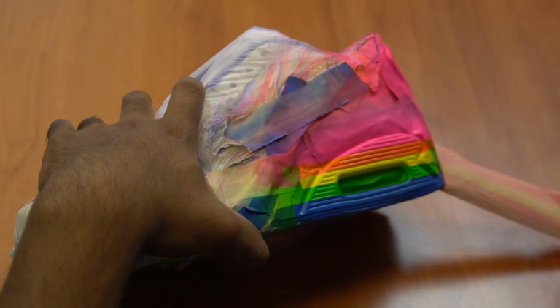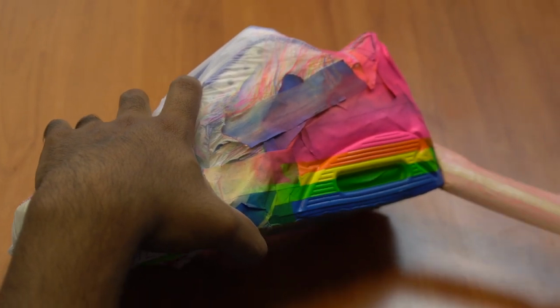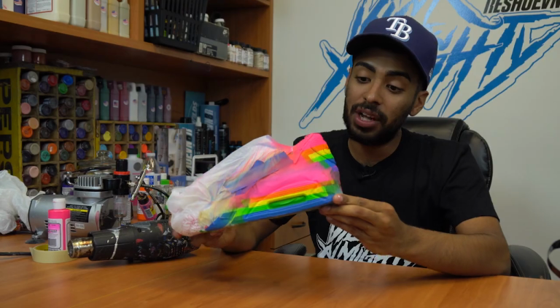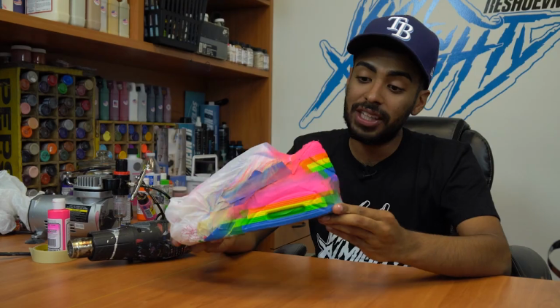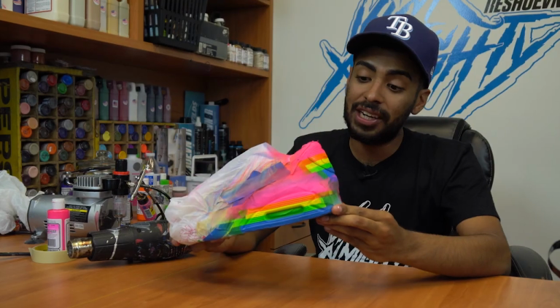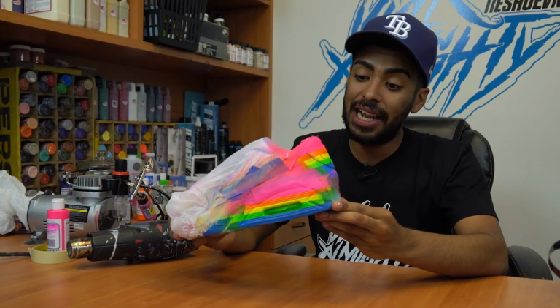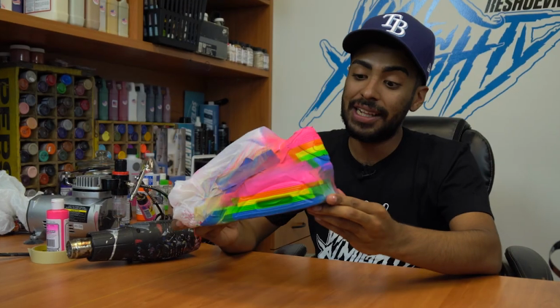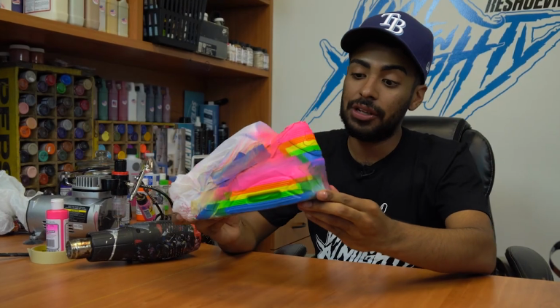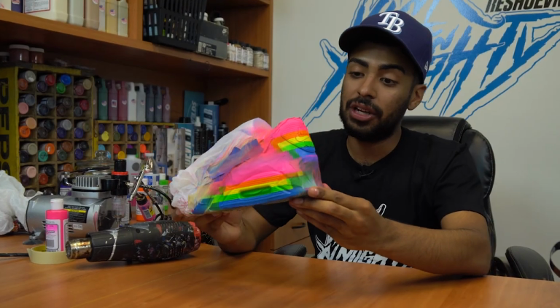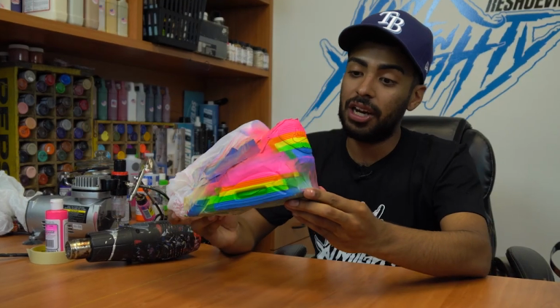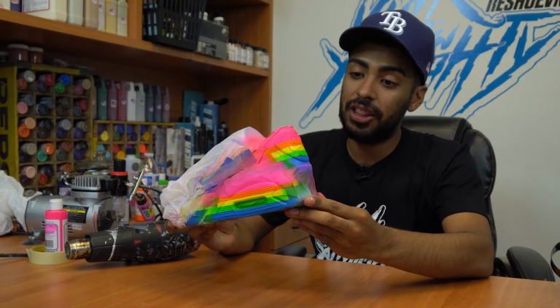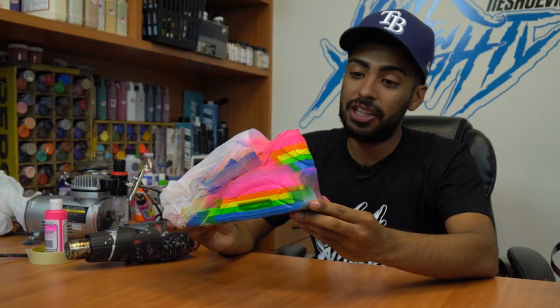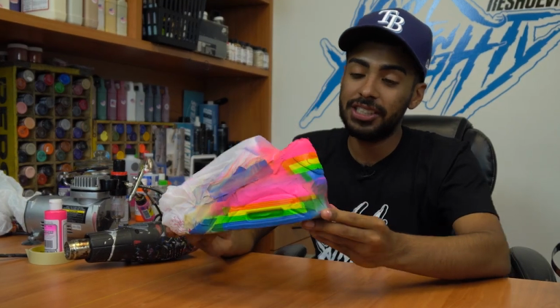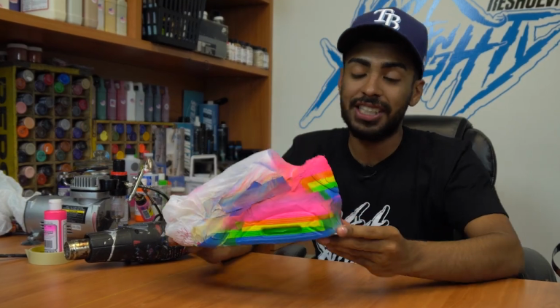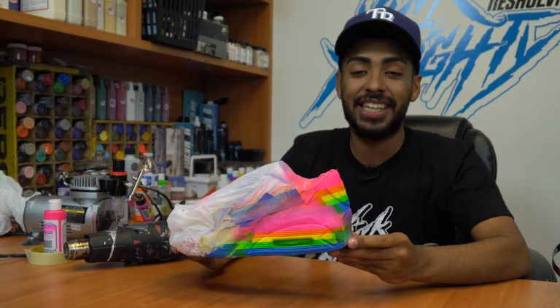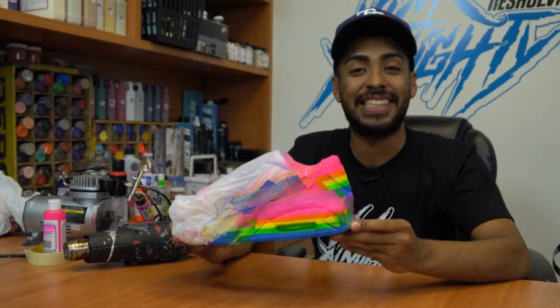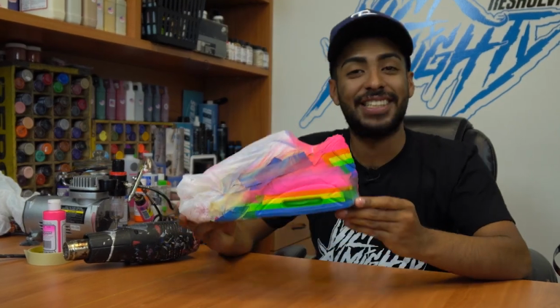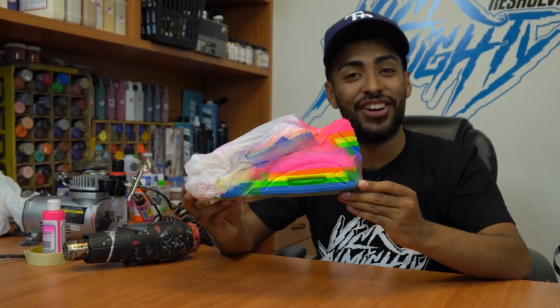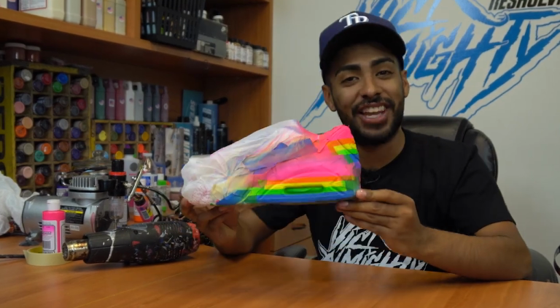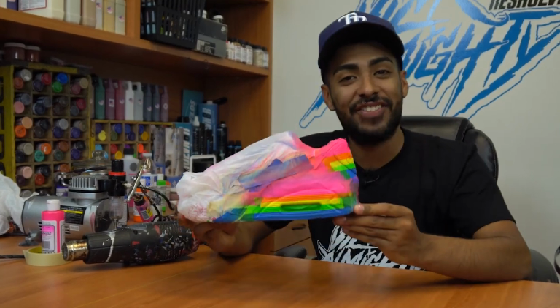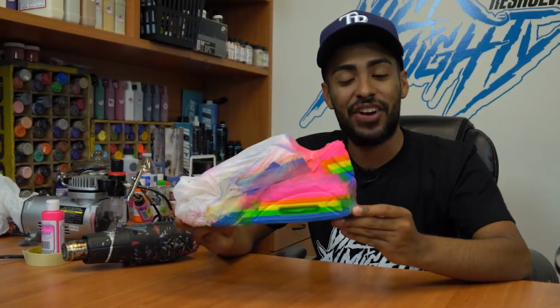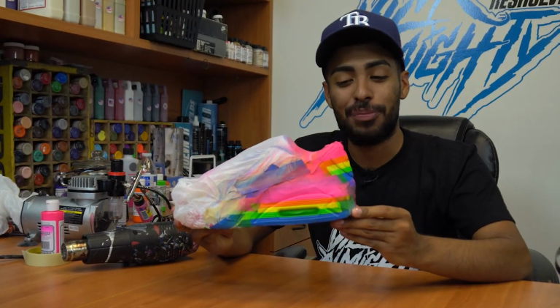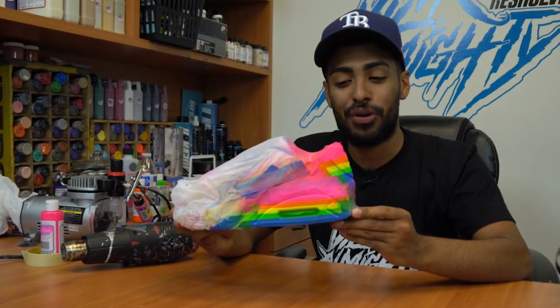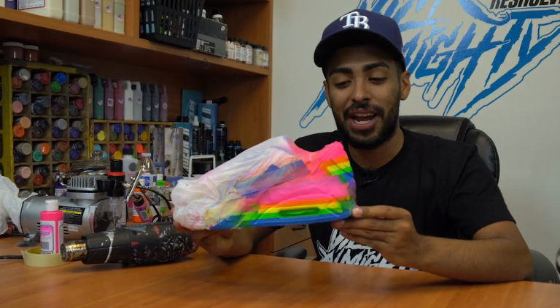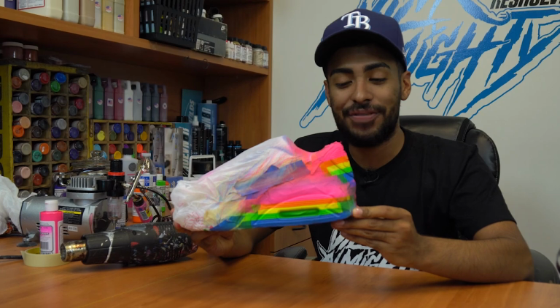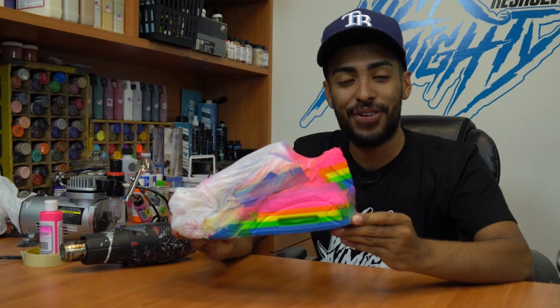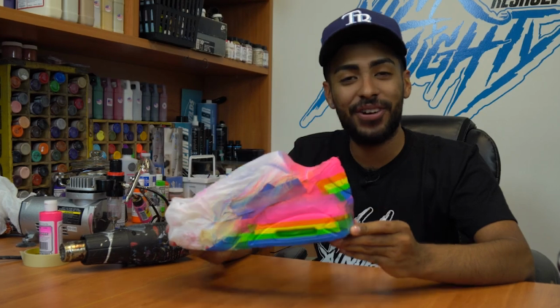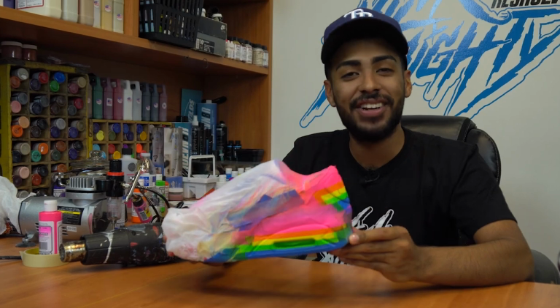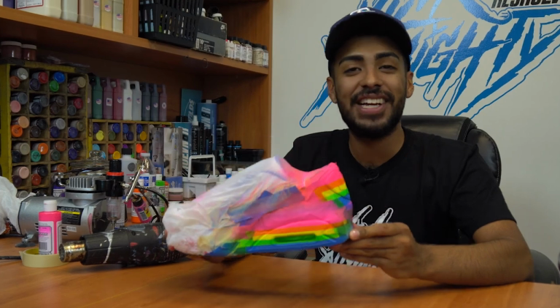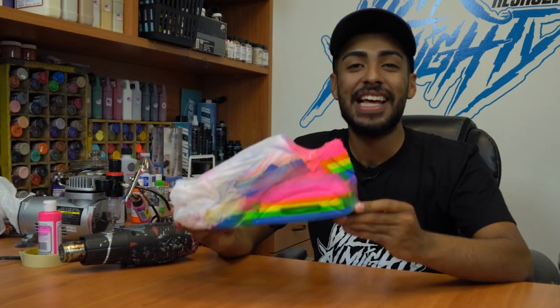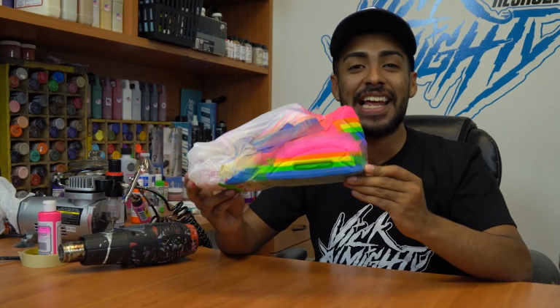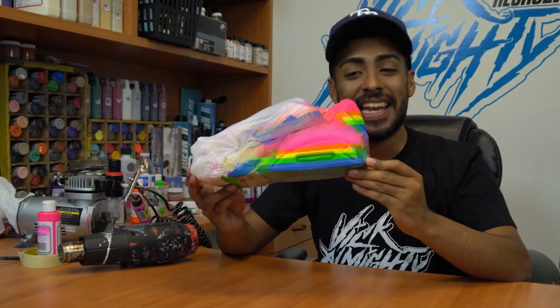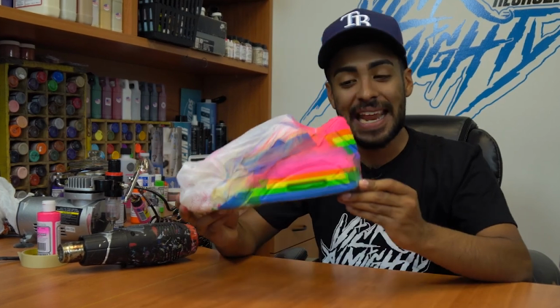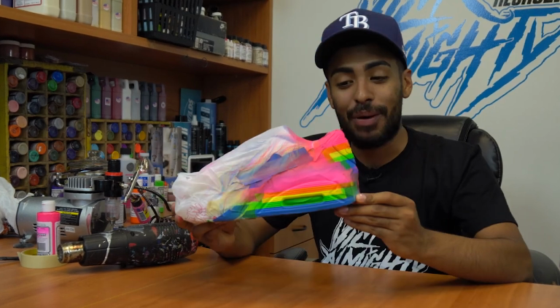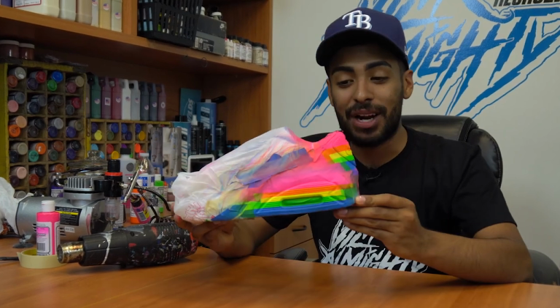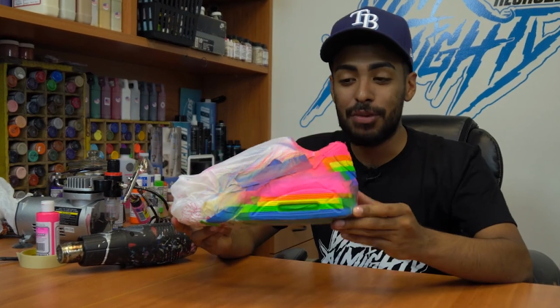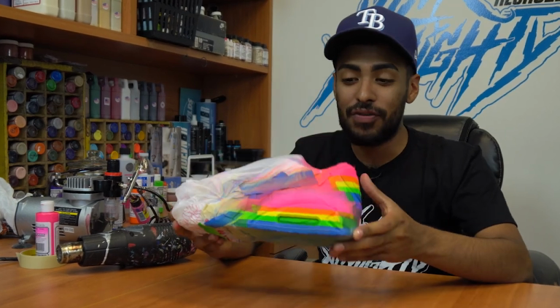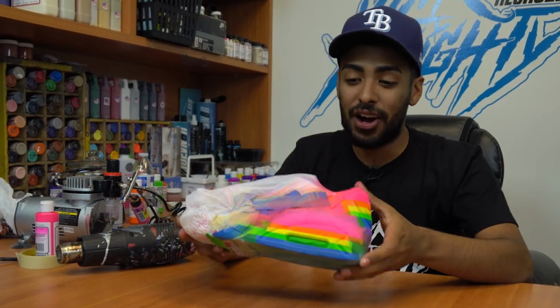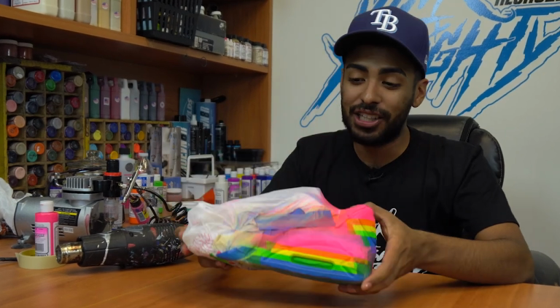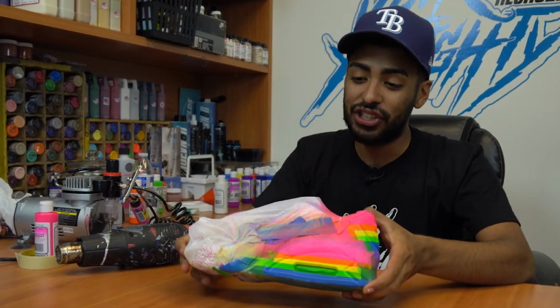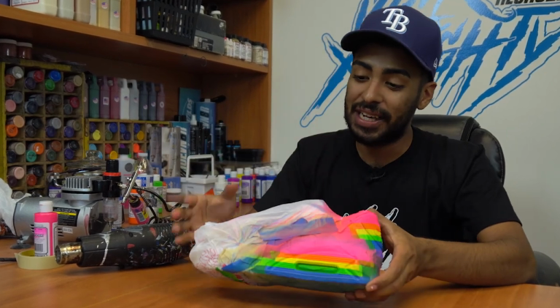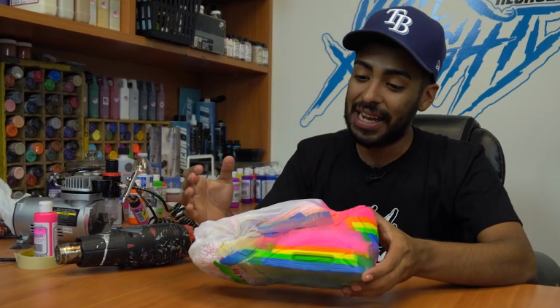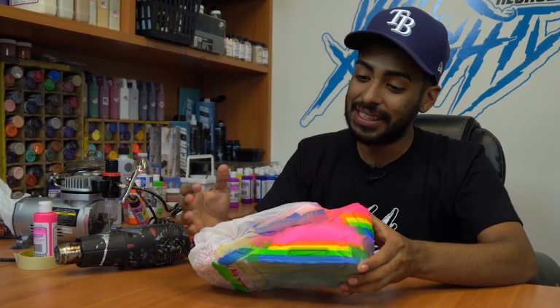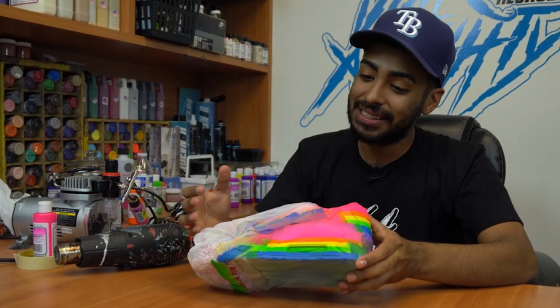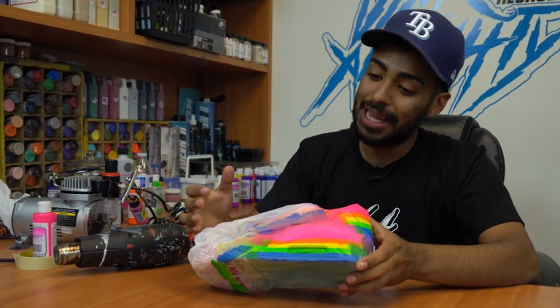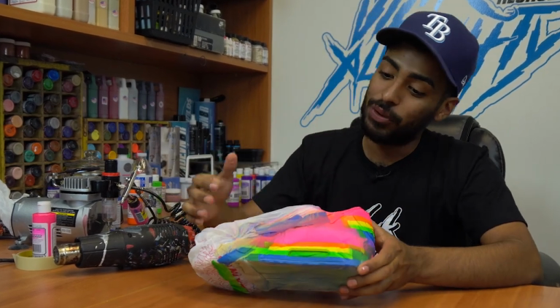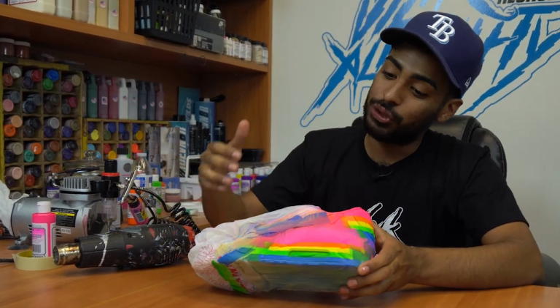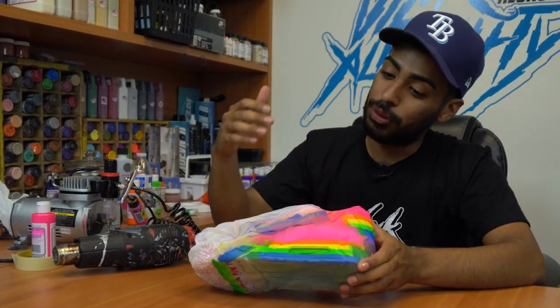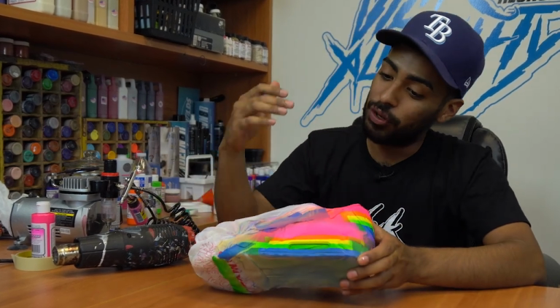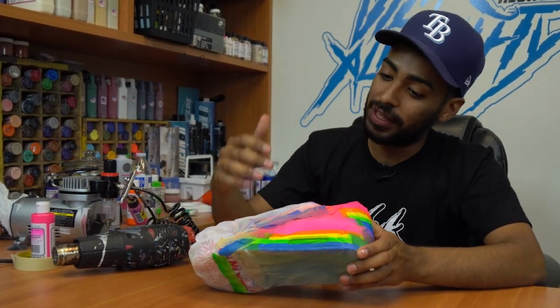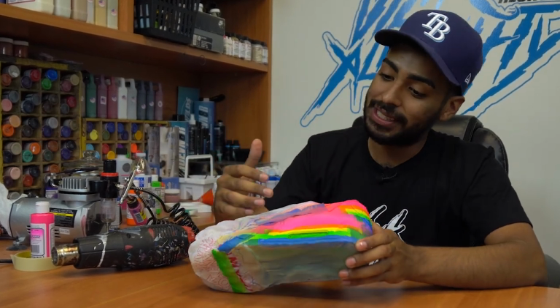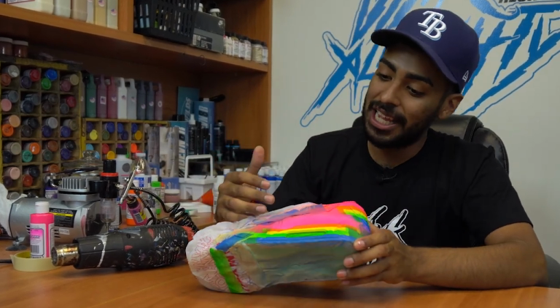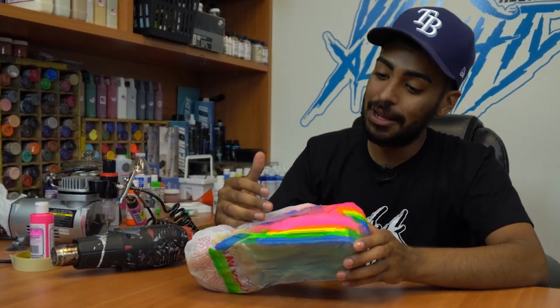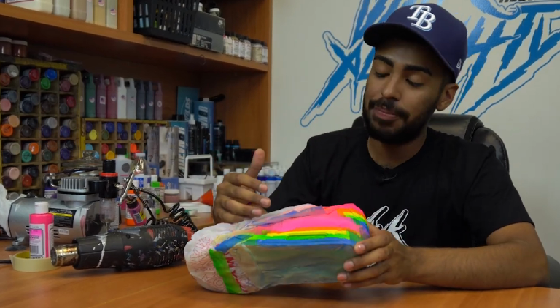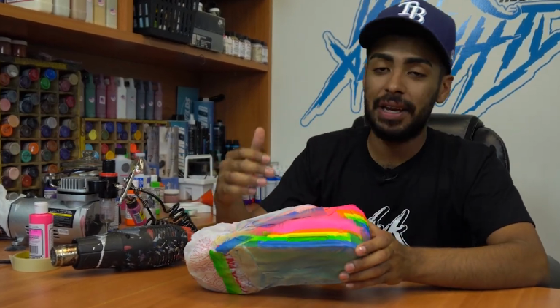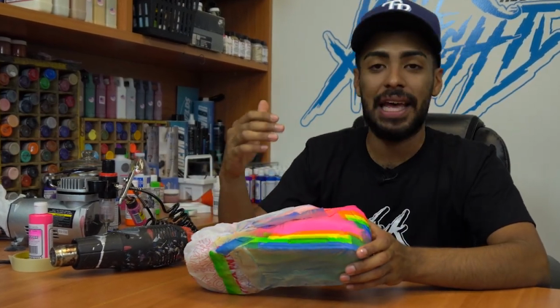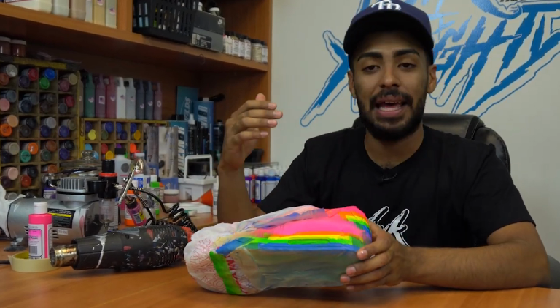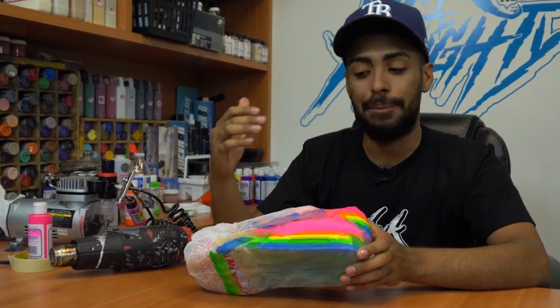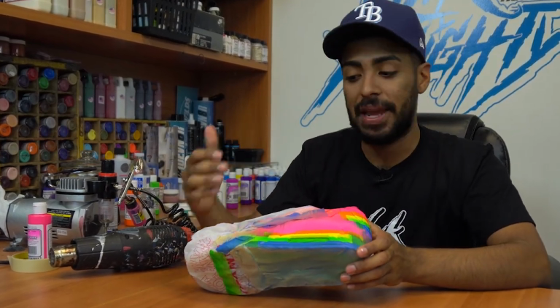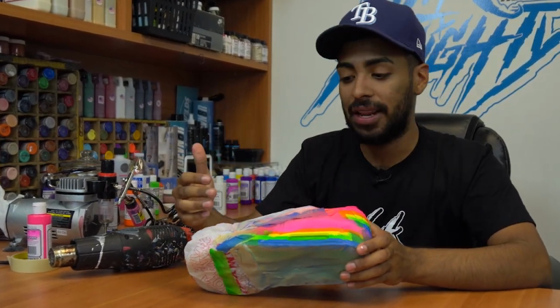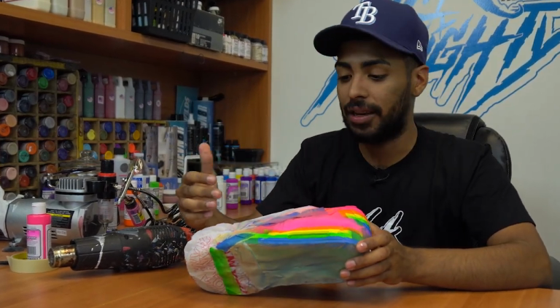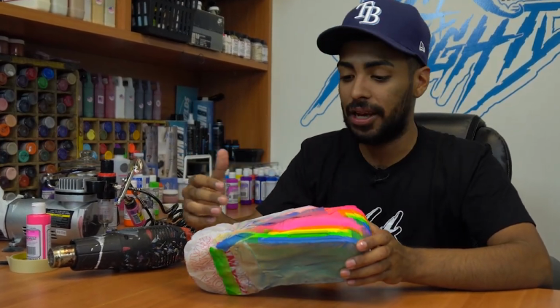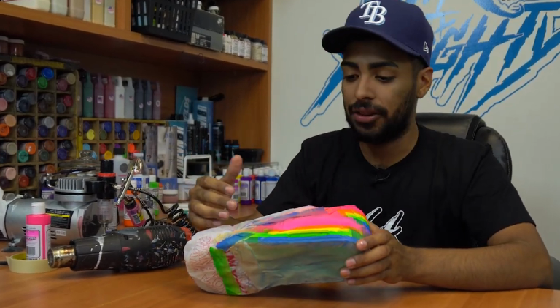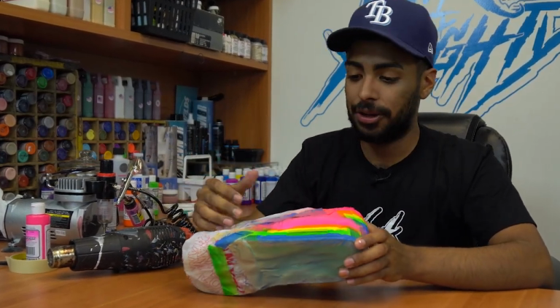We're all done laying down the colors. It's looking very prideful. Now we're going to move on to the next step, which is removing the tape and painting the leather.